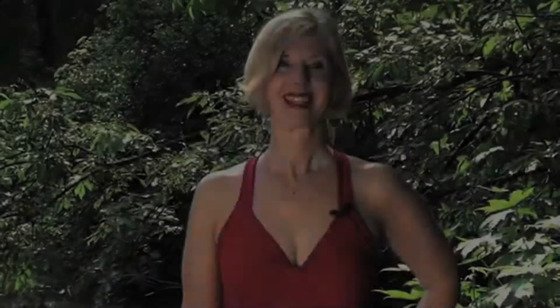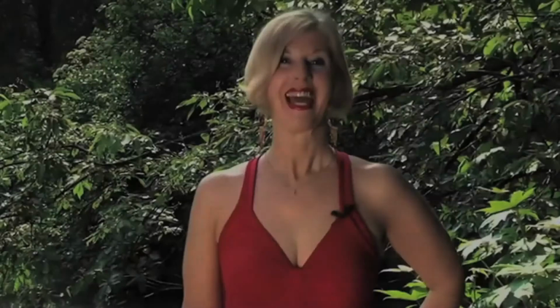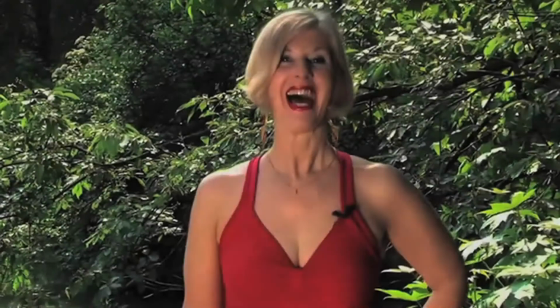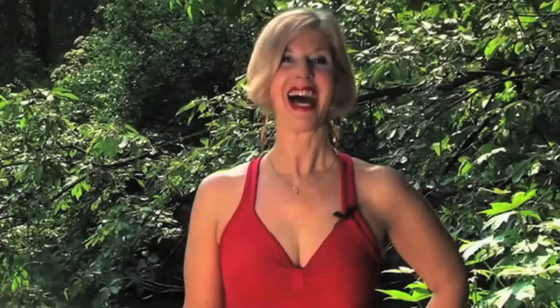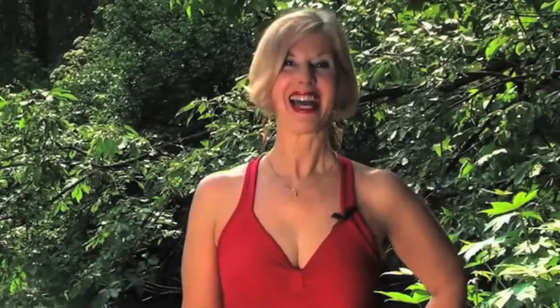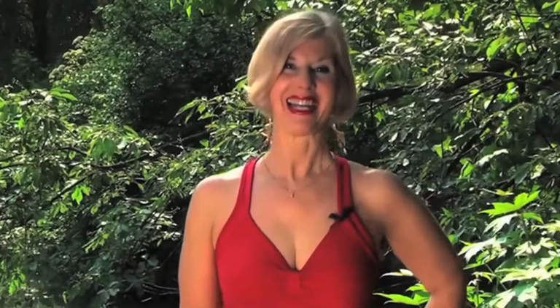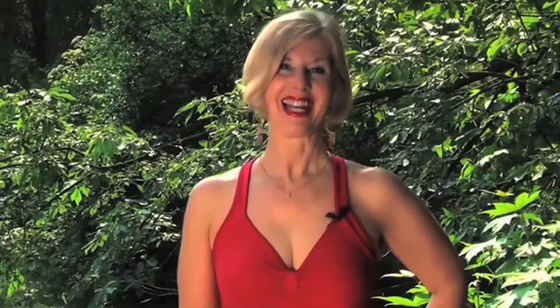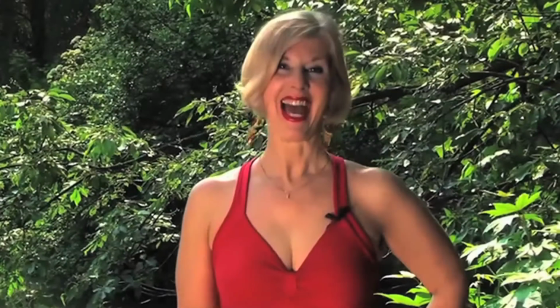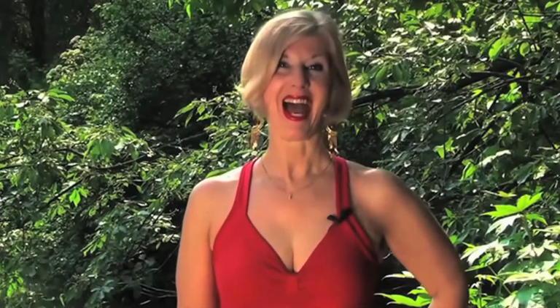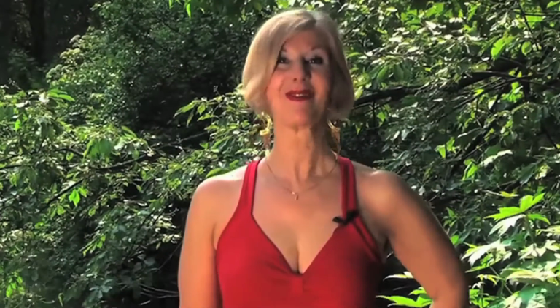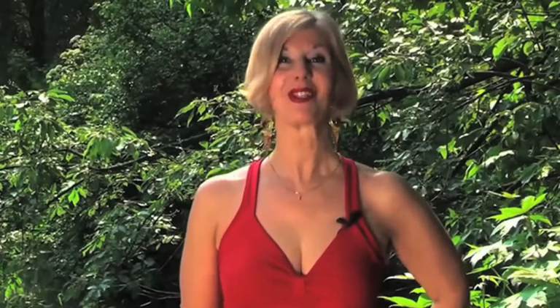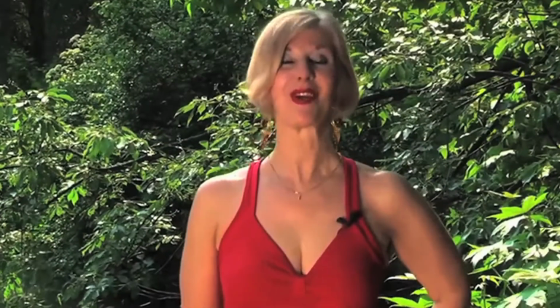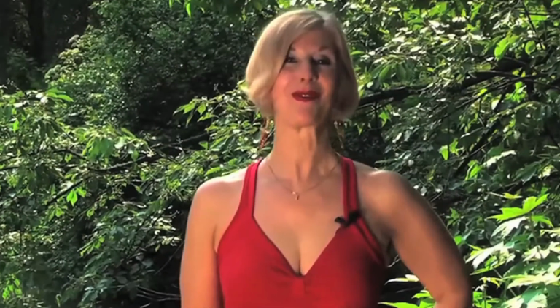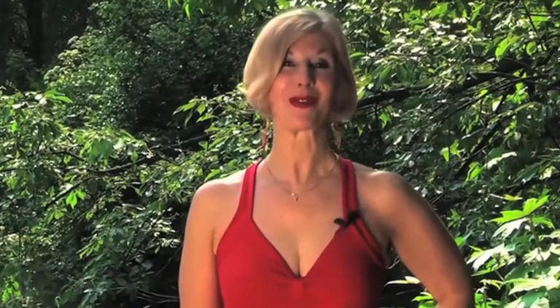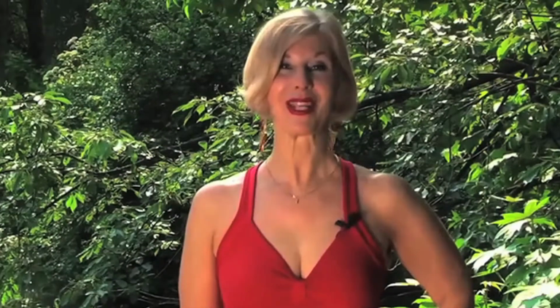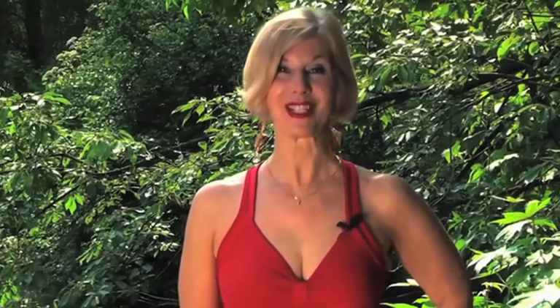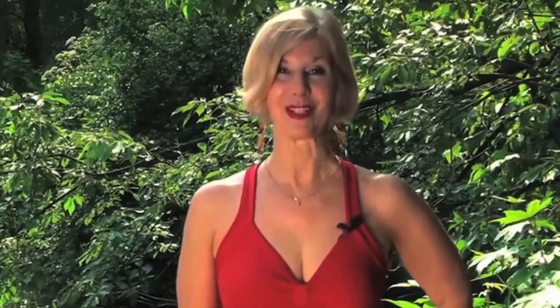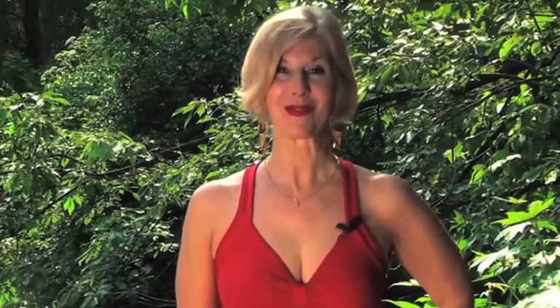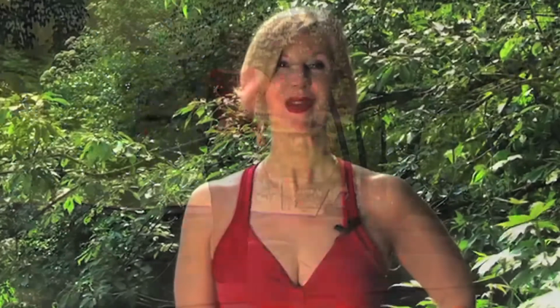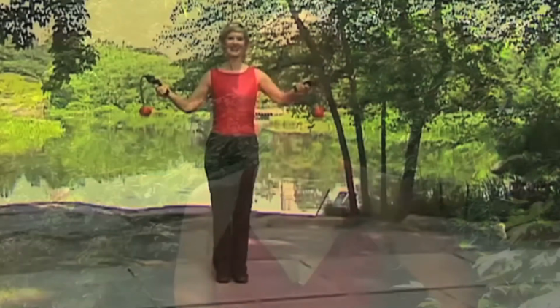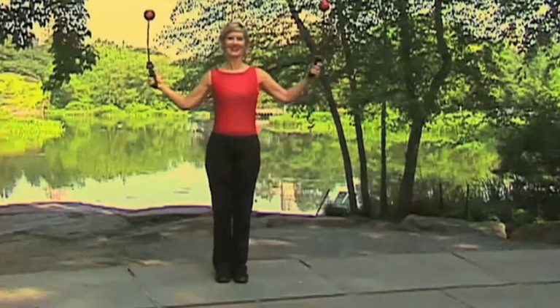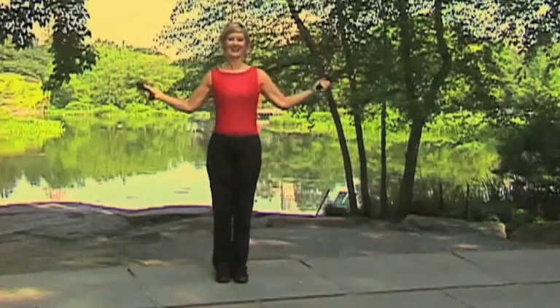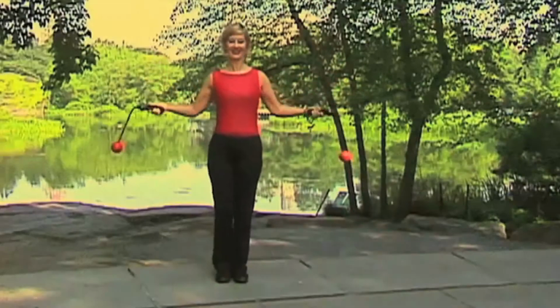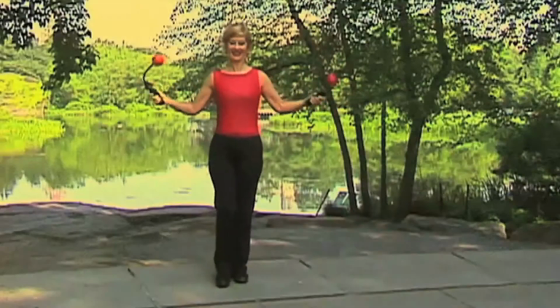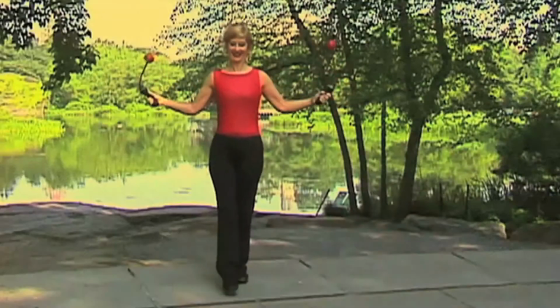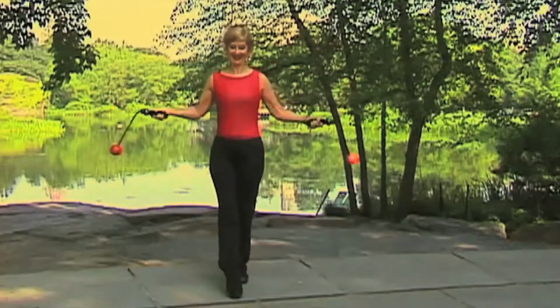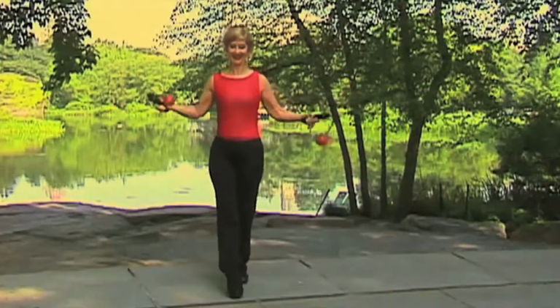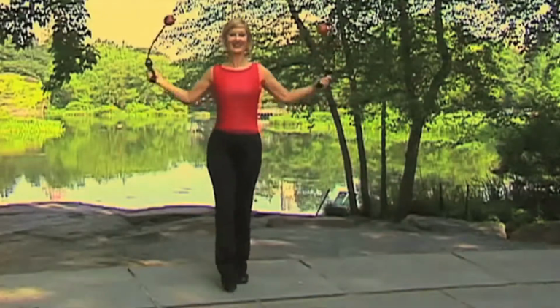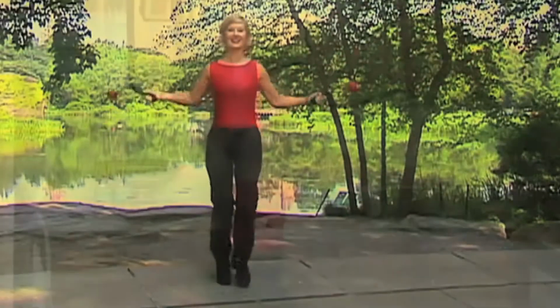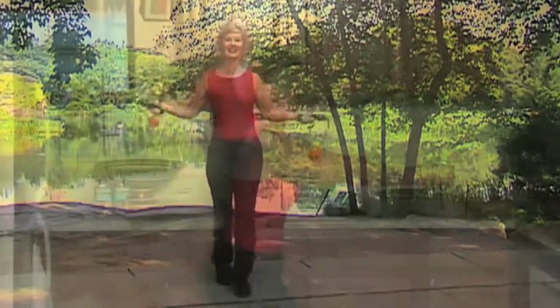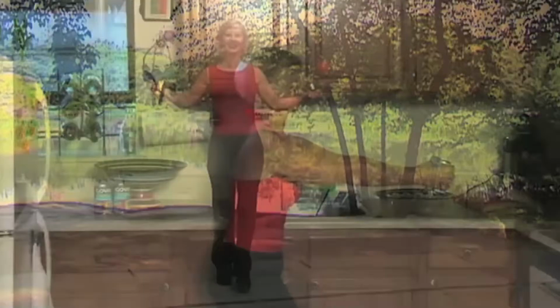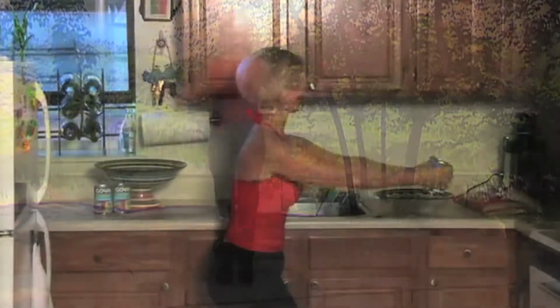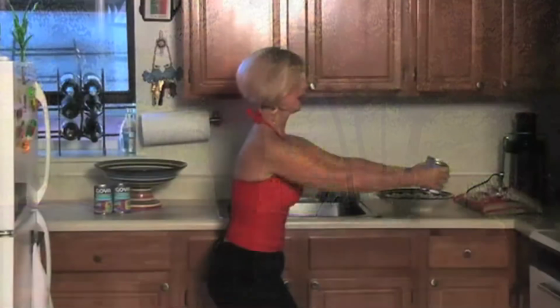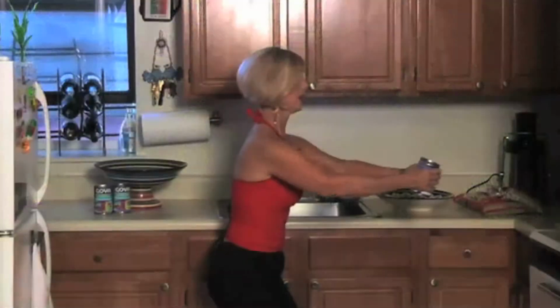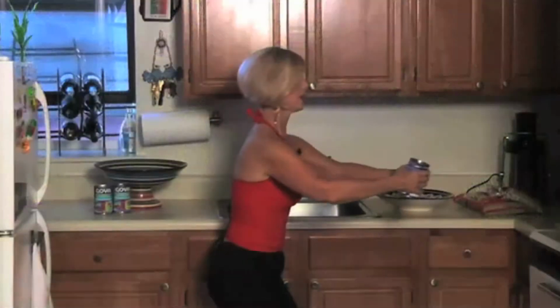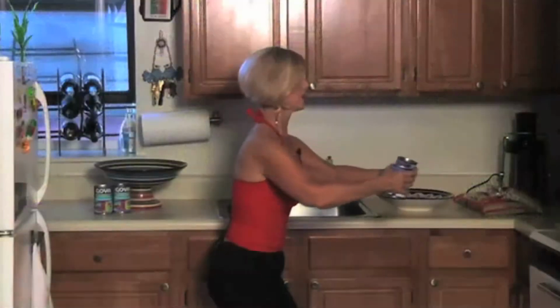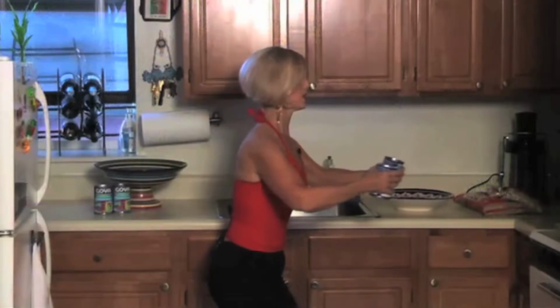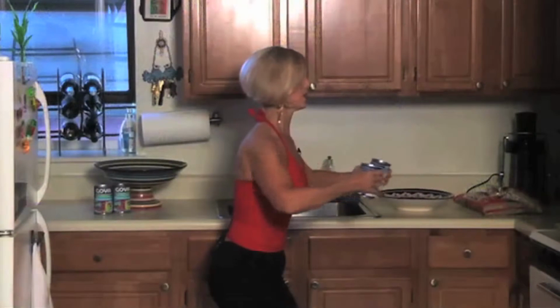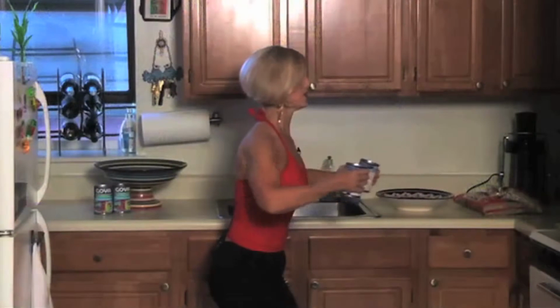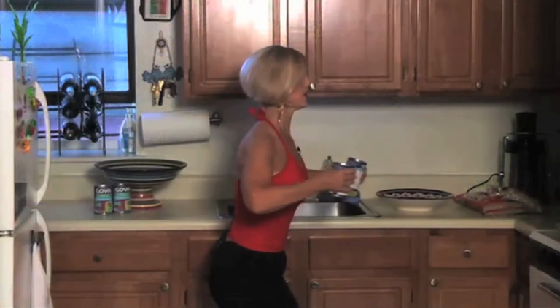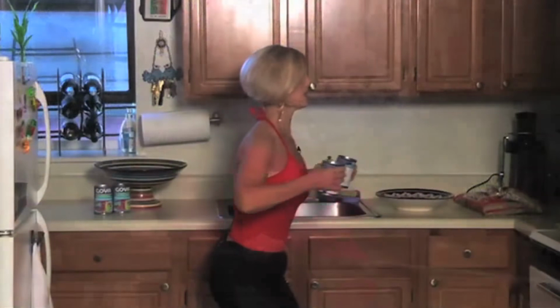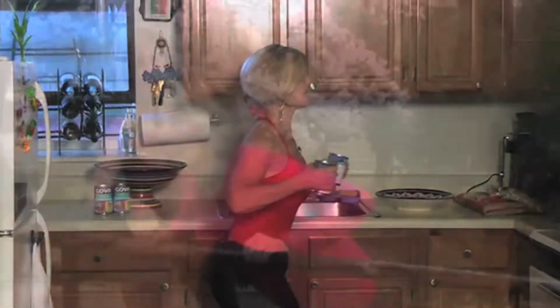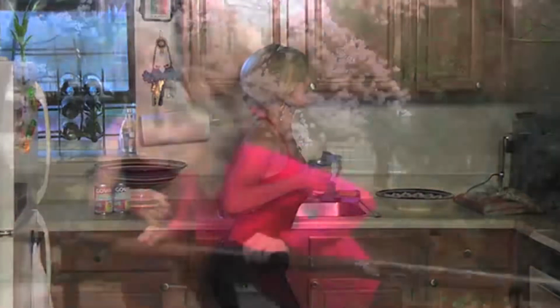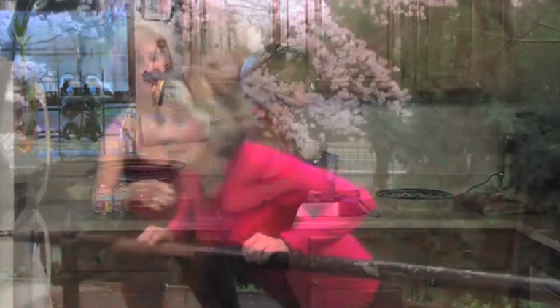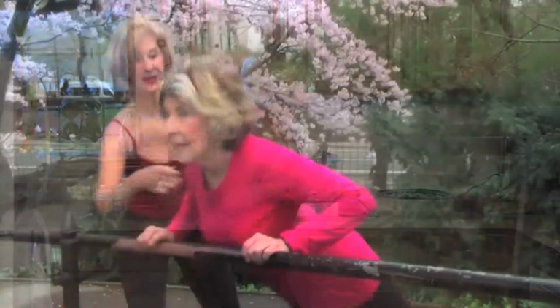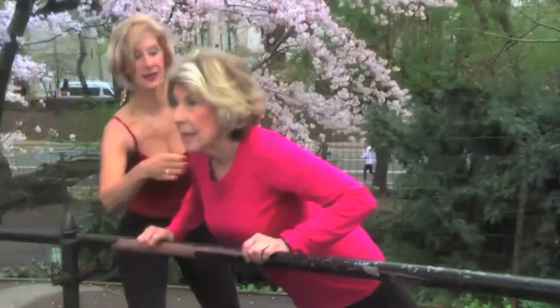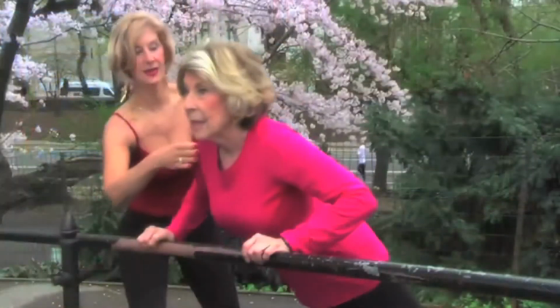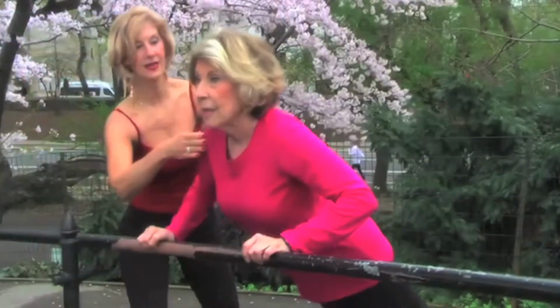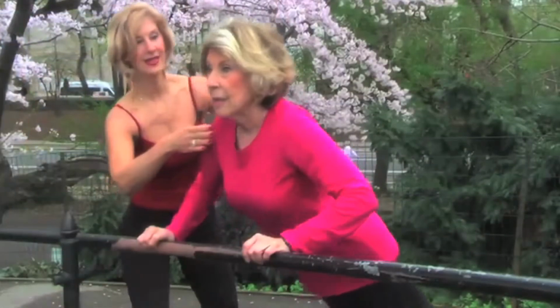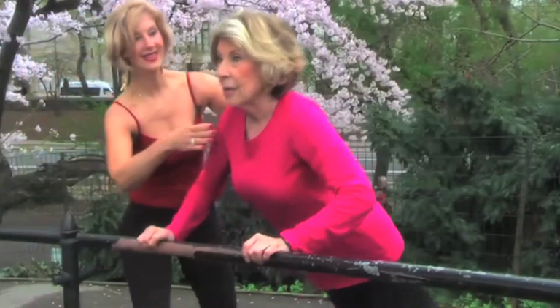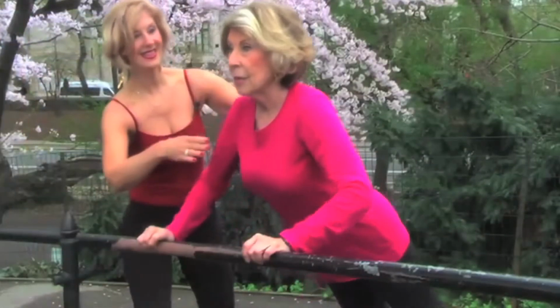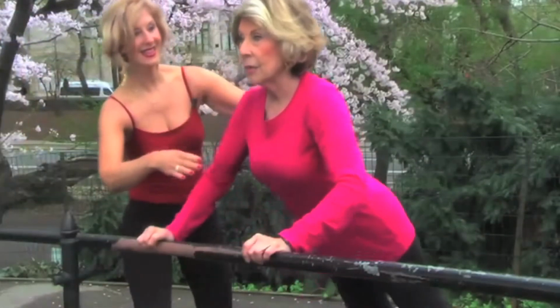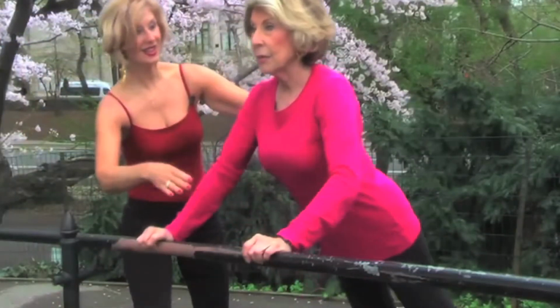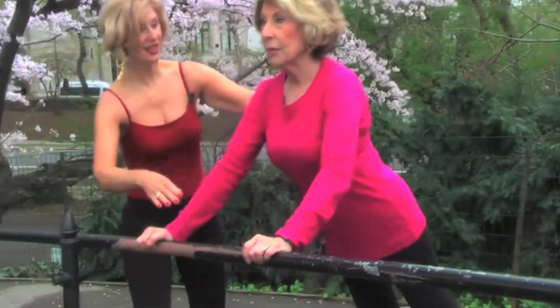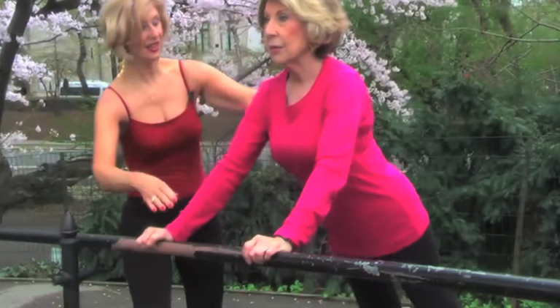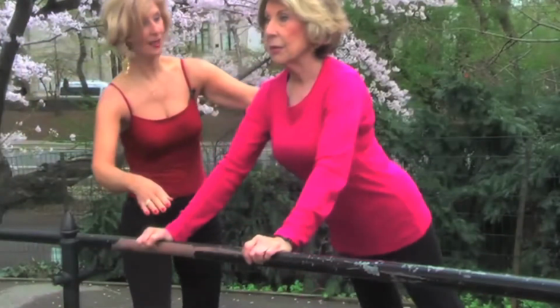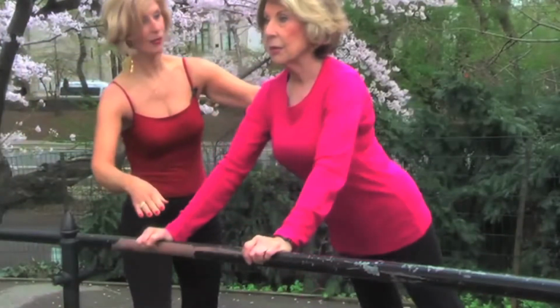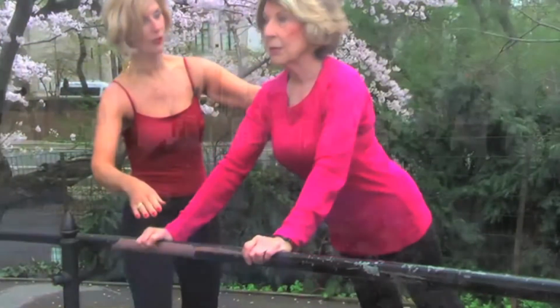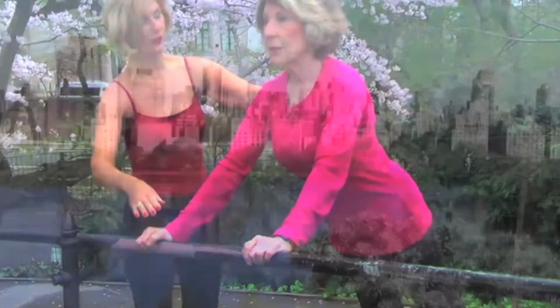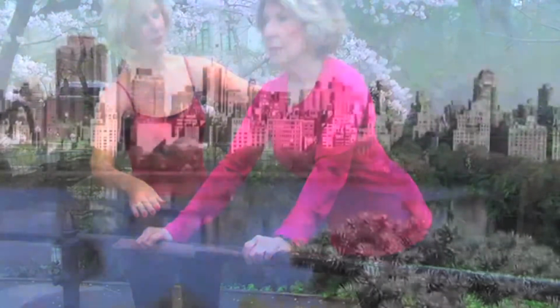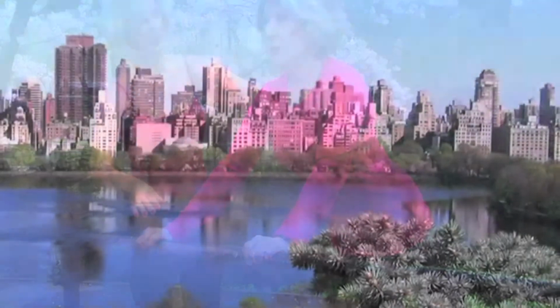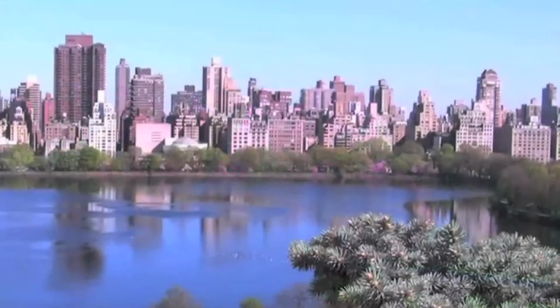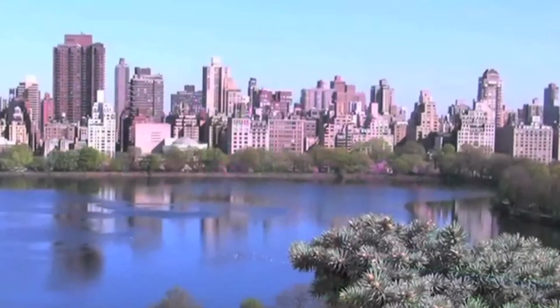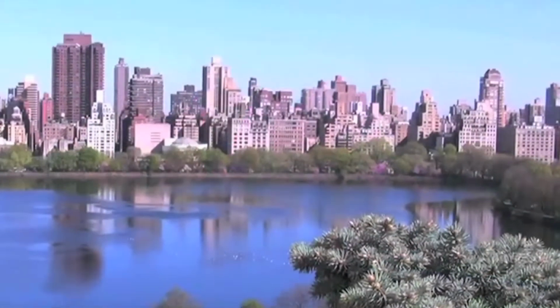Hi, I'm Sharon Fraser, and welcome to SharonFraser.TV, live in New York City.